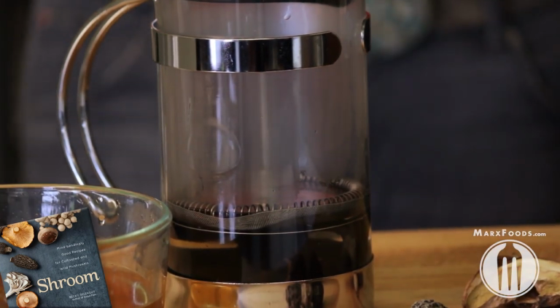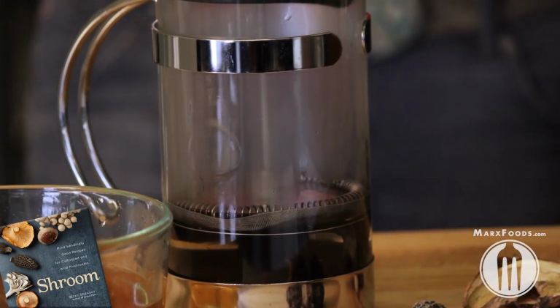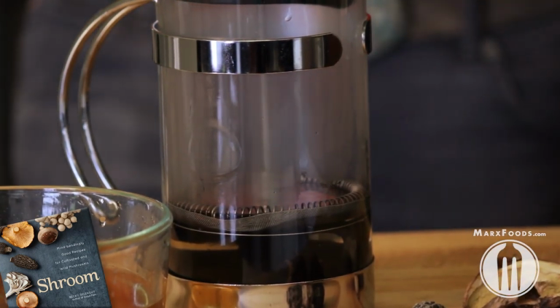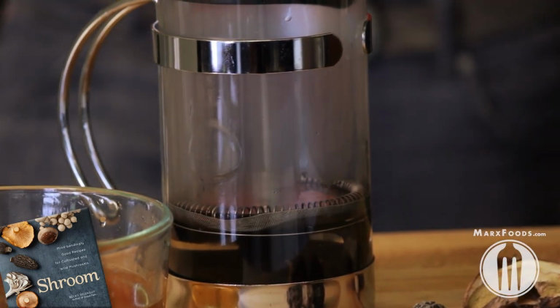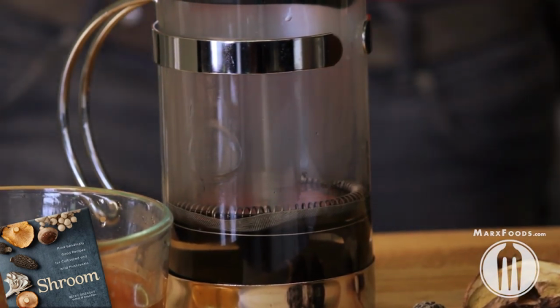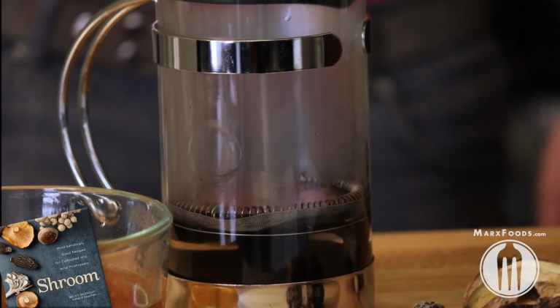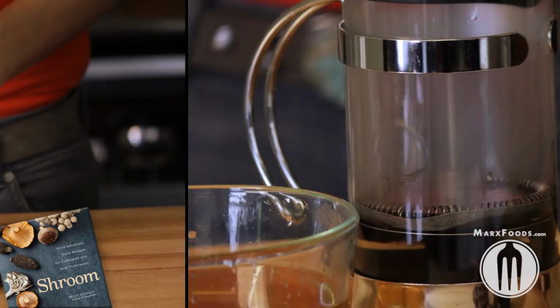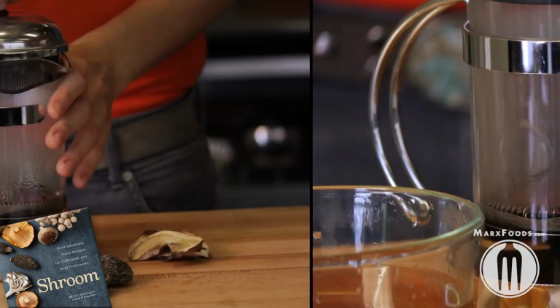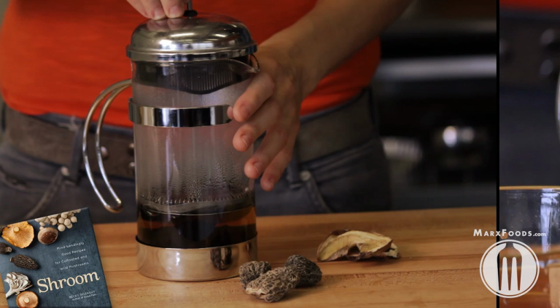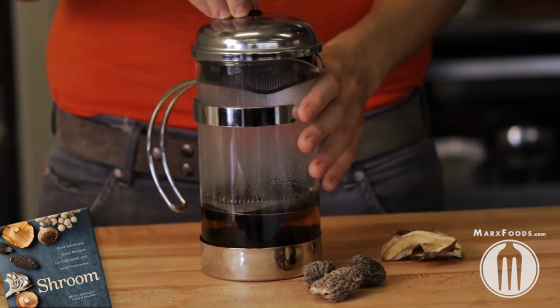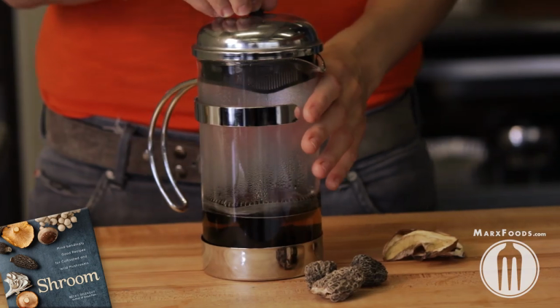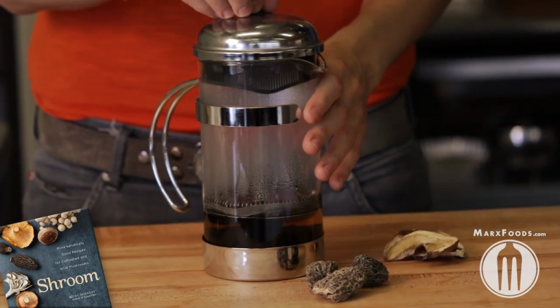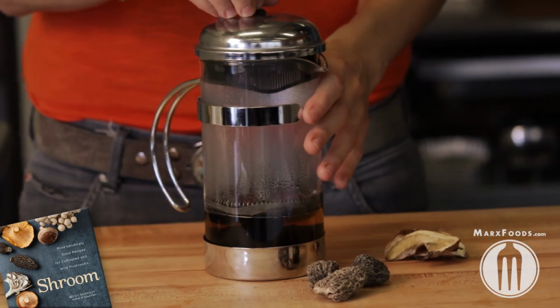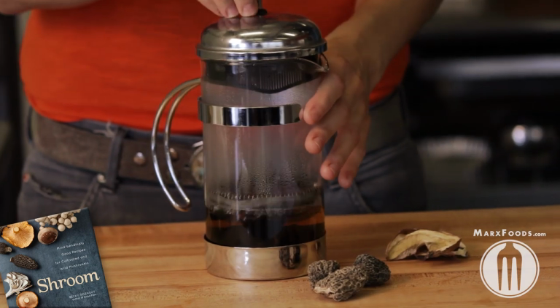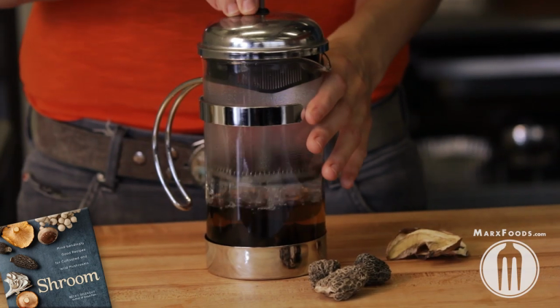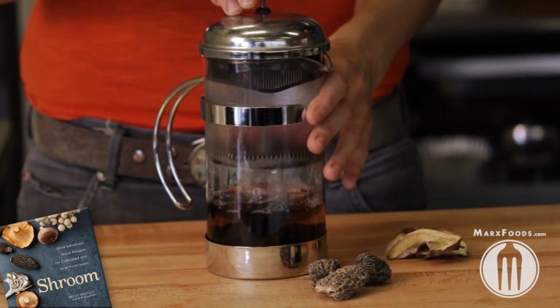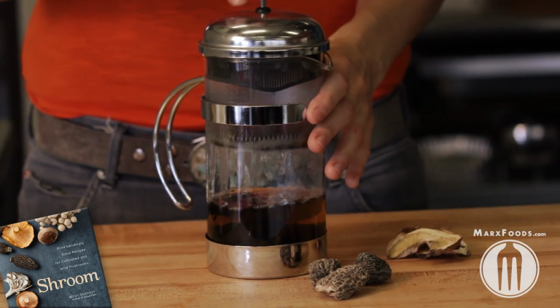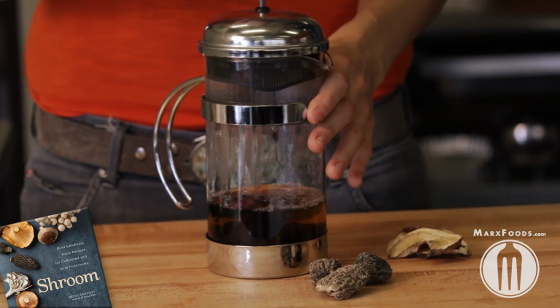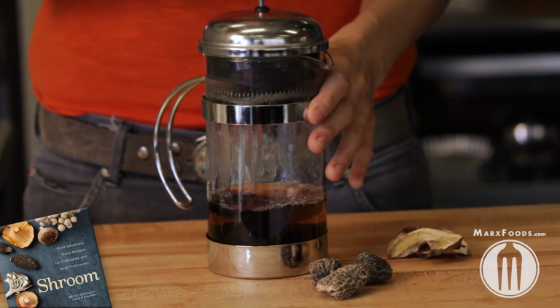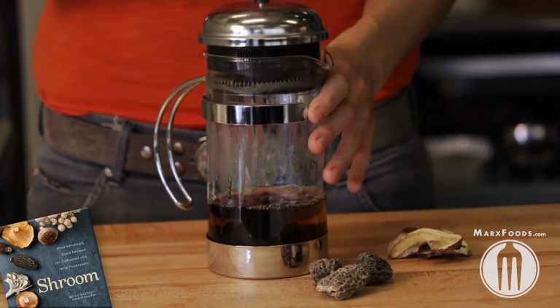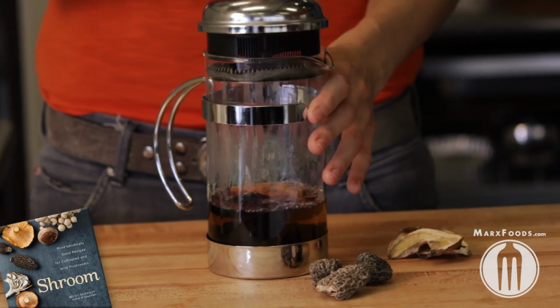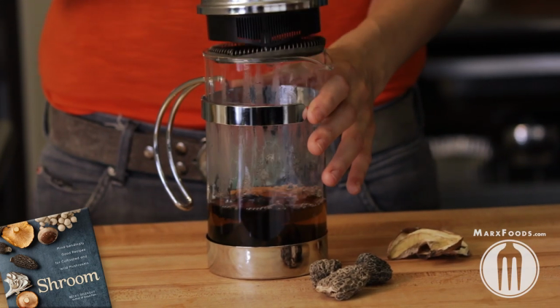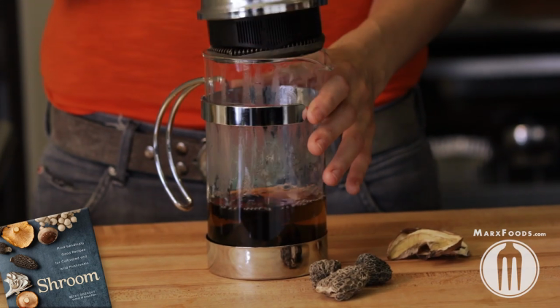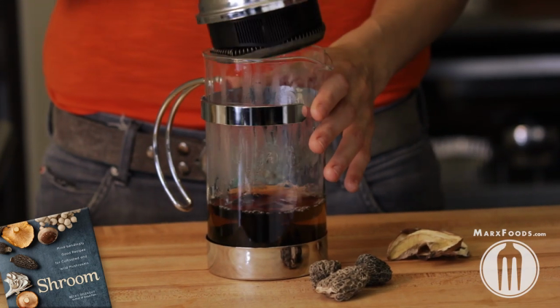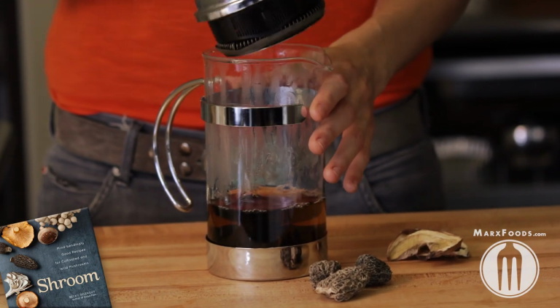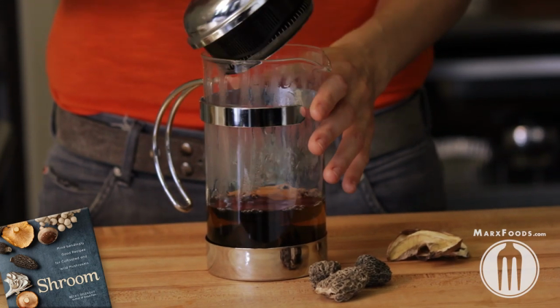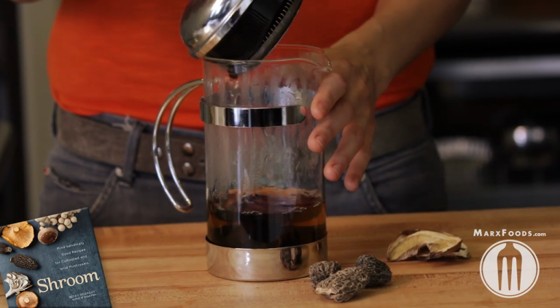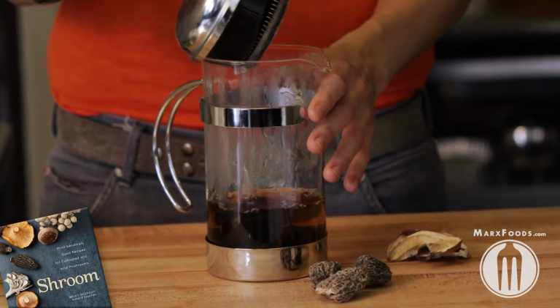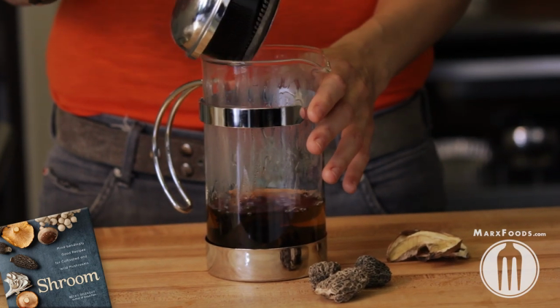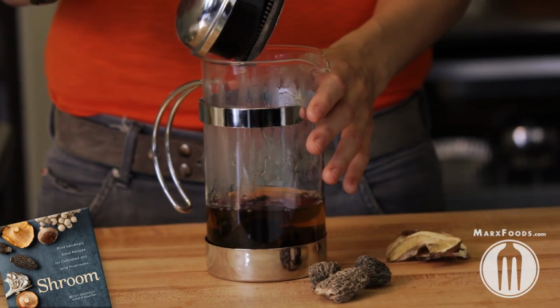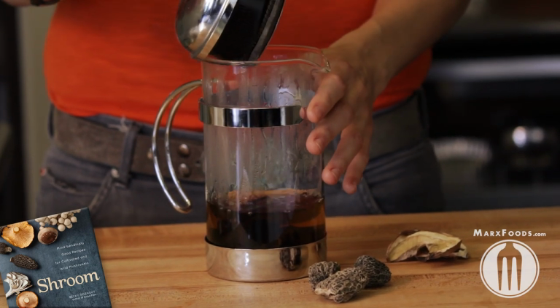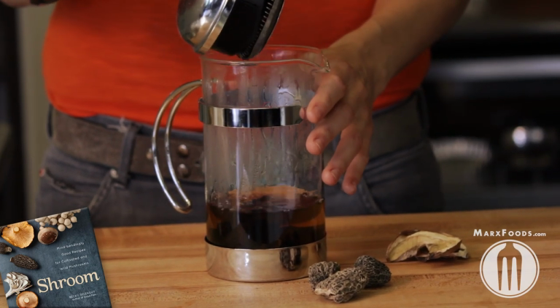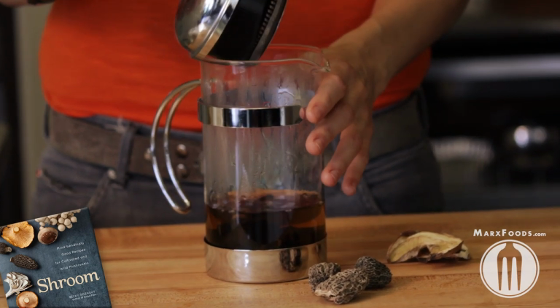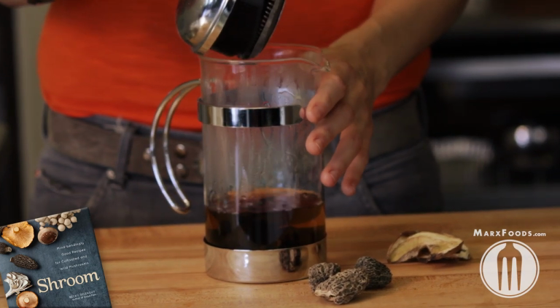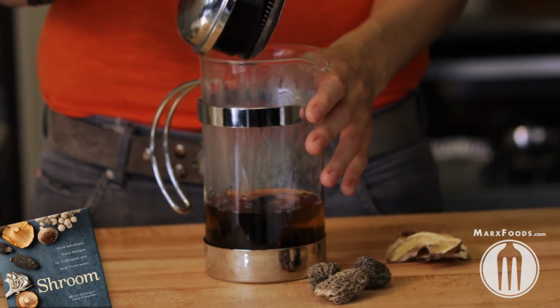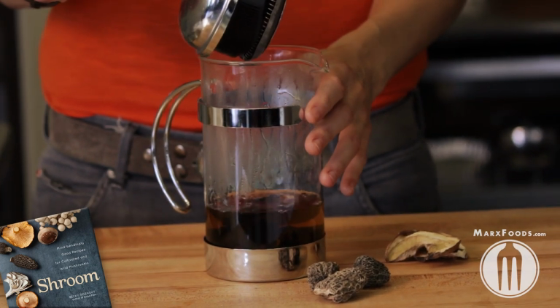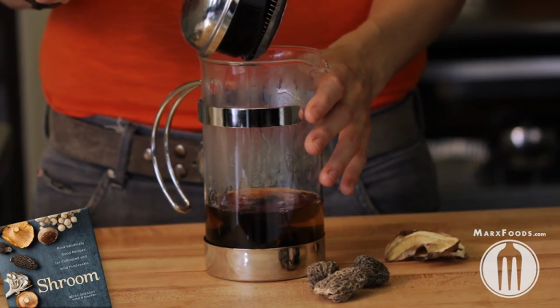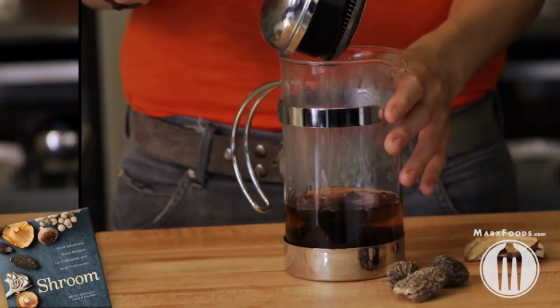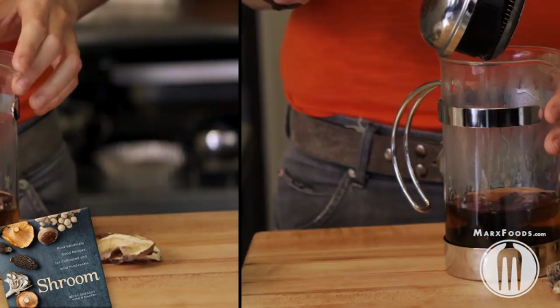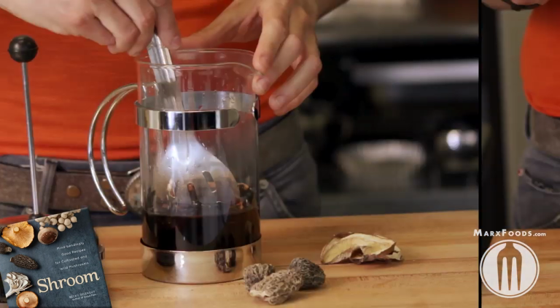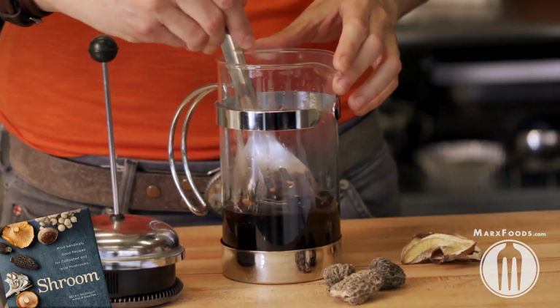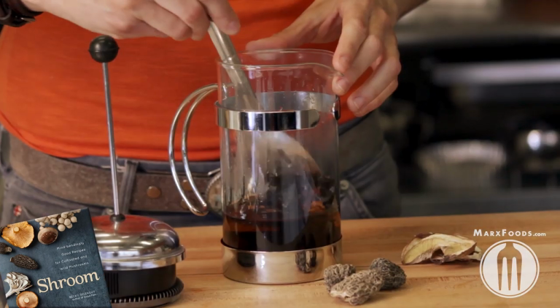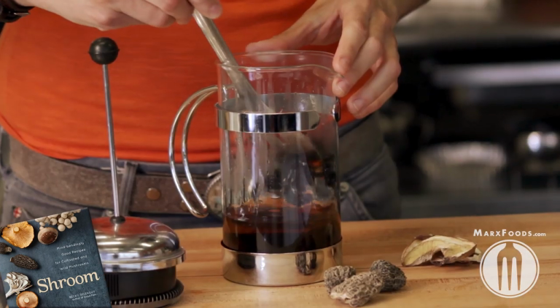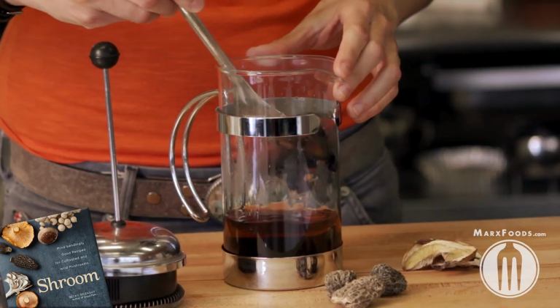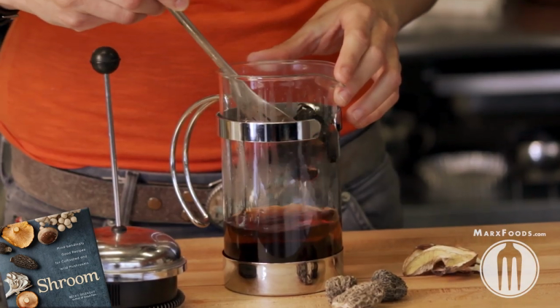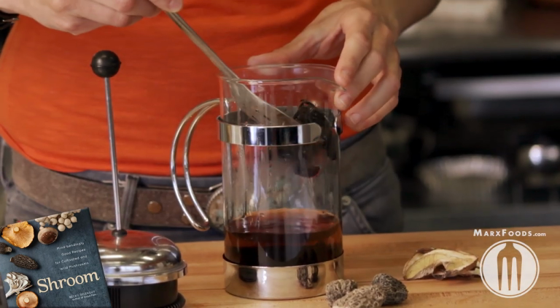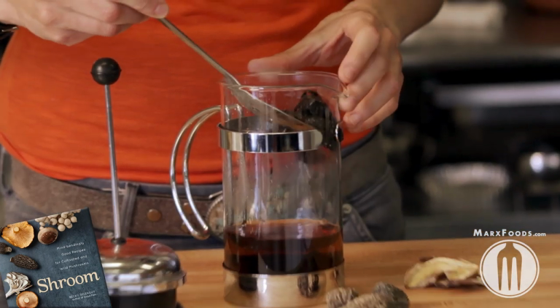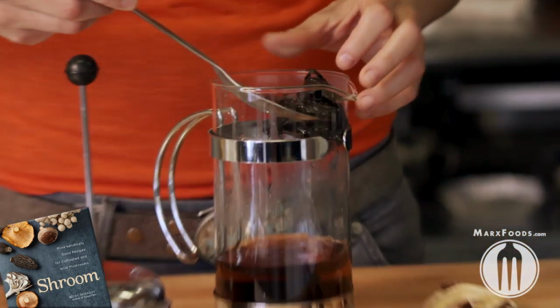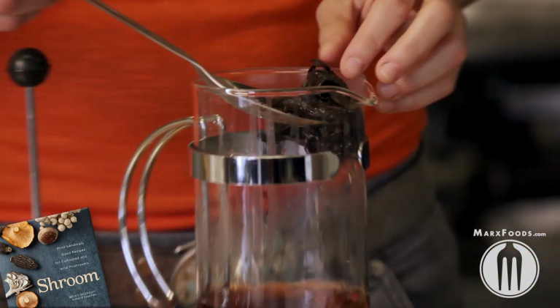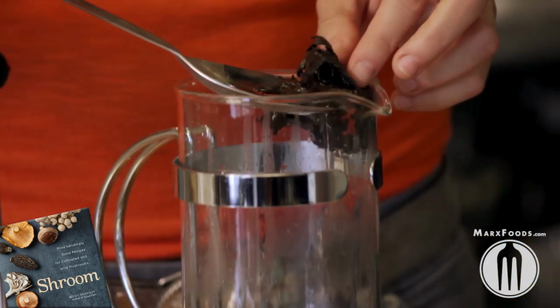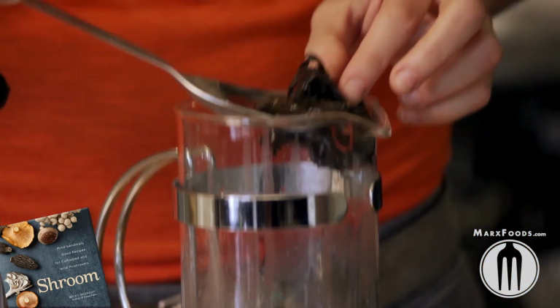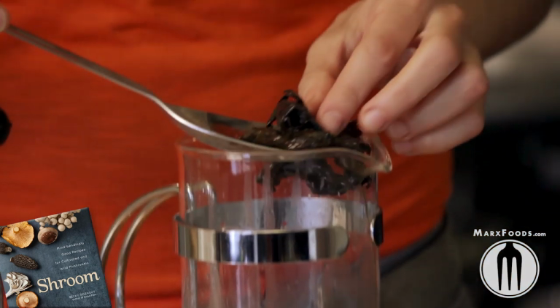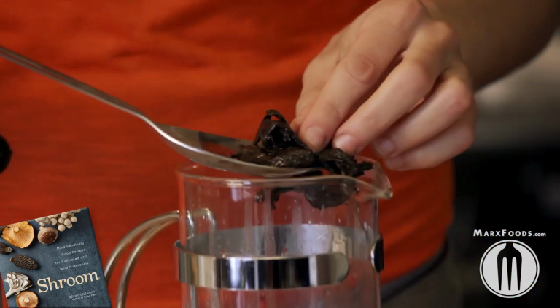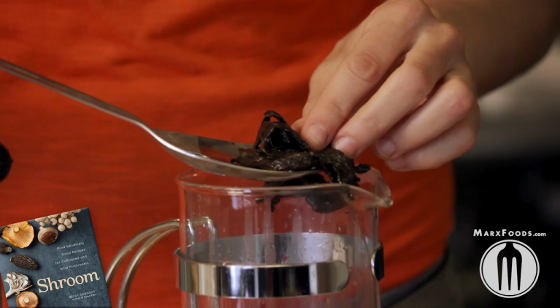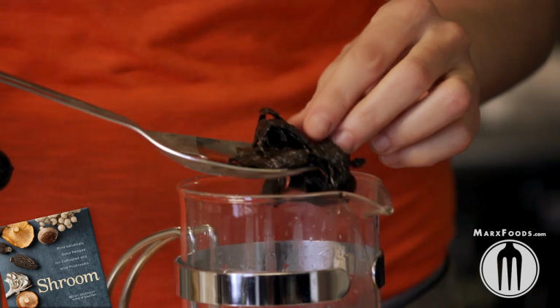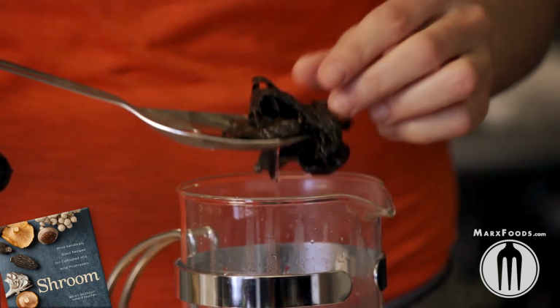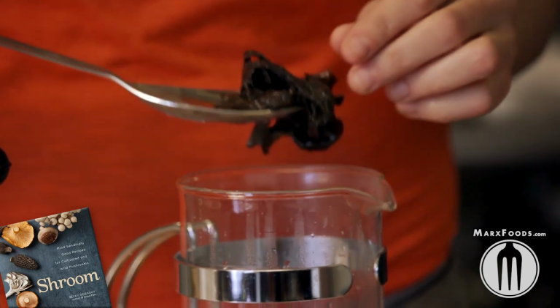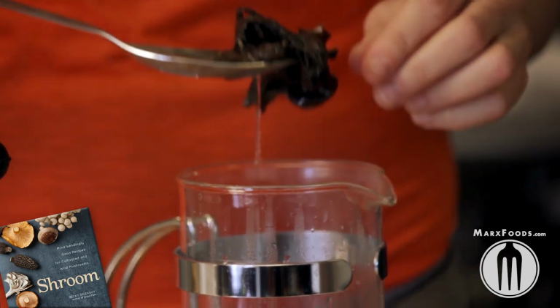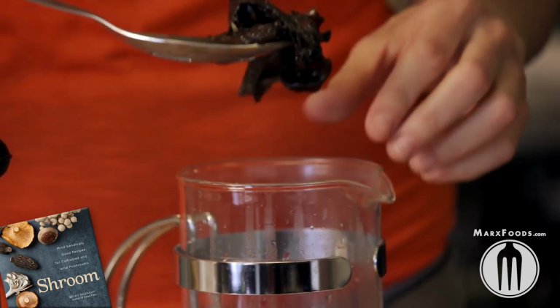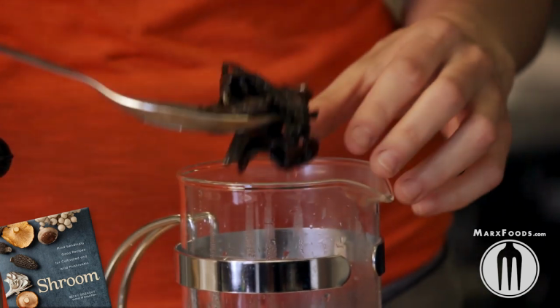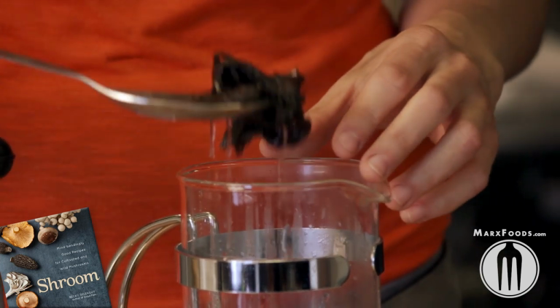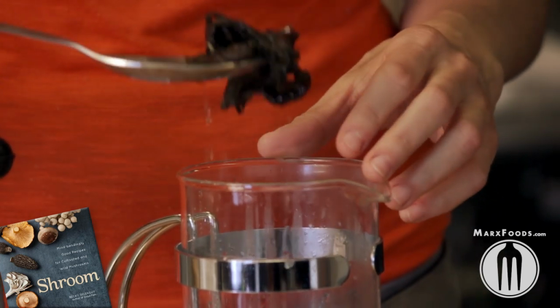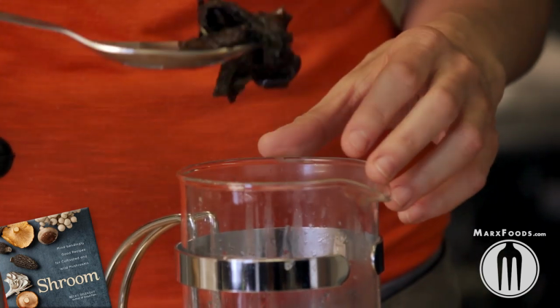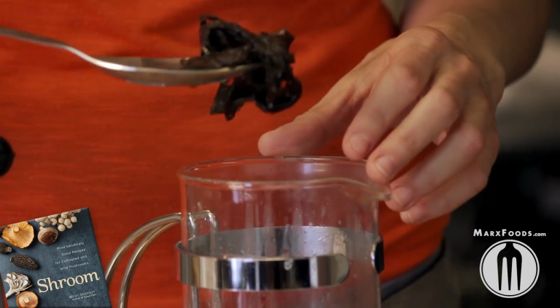Check to see if they're tender, pull up the plunger, and then because the water is really hot, use a spoon or something to pull the mushrooms up and out.